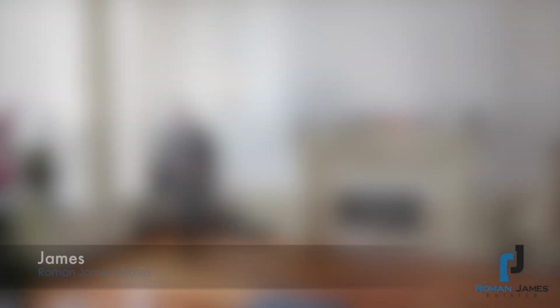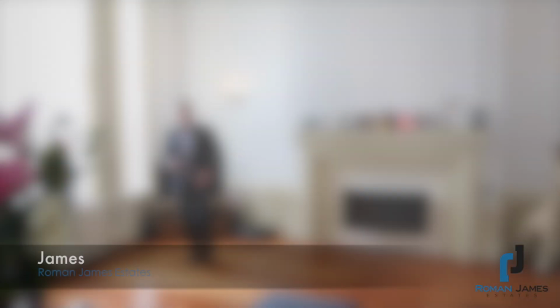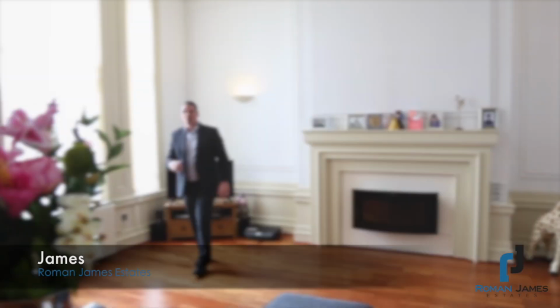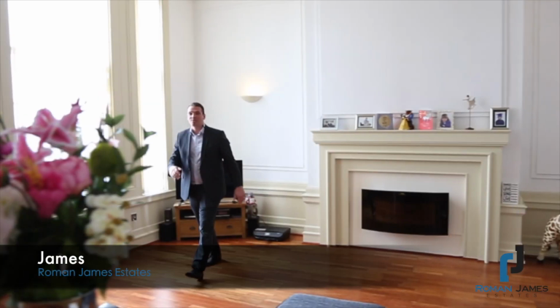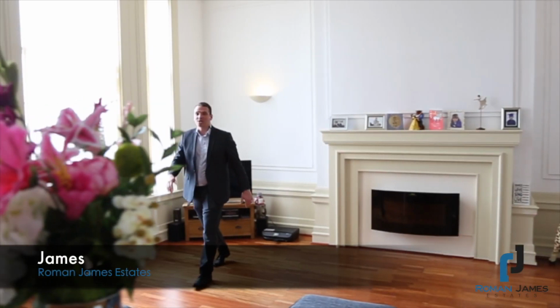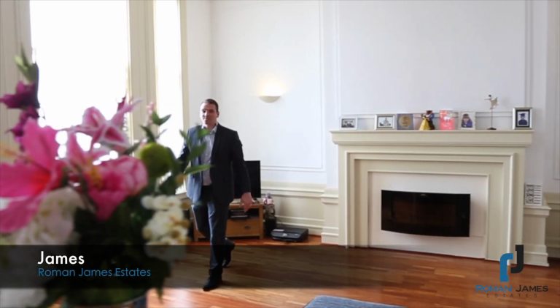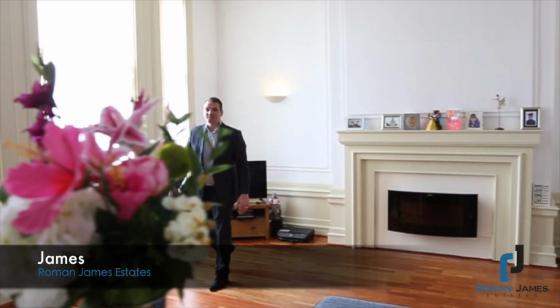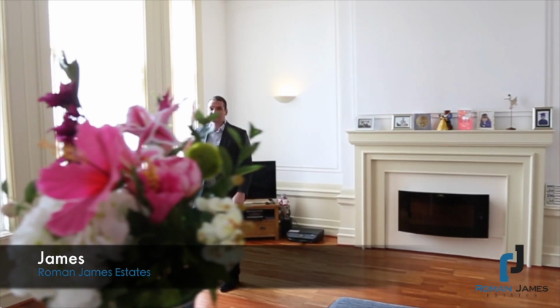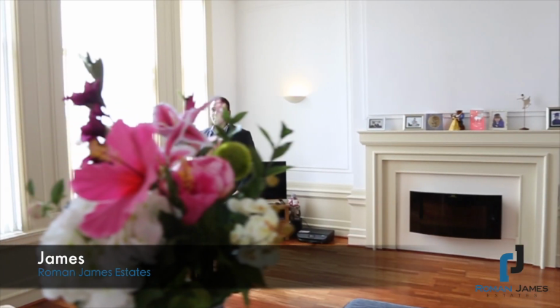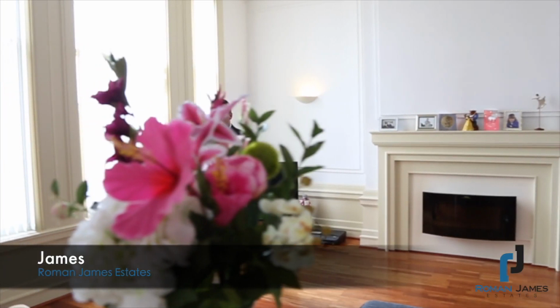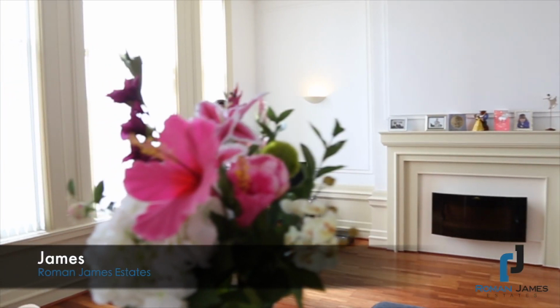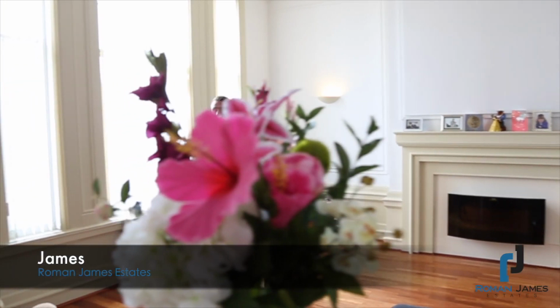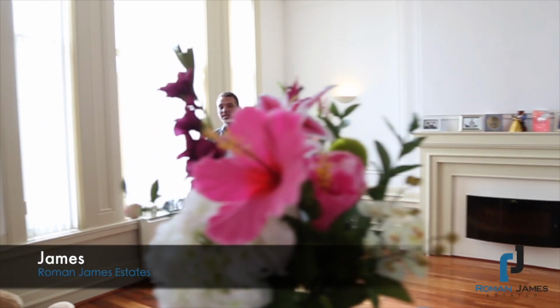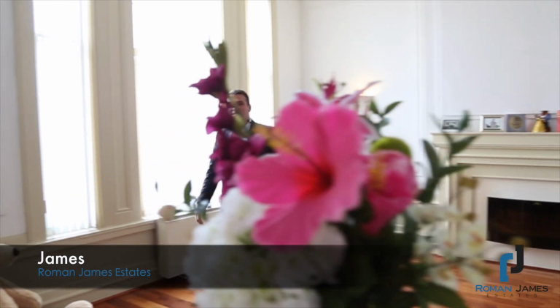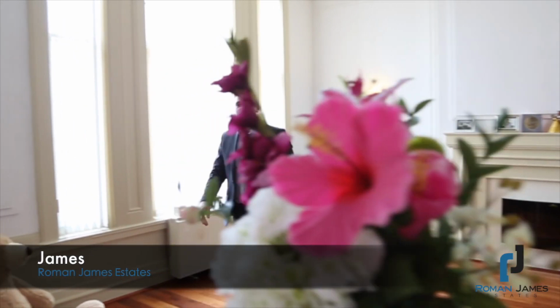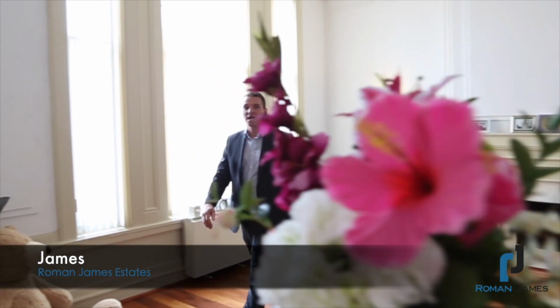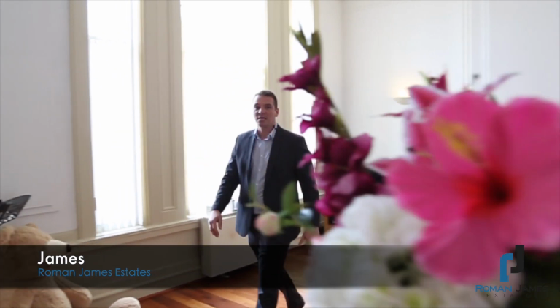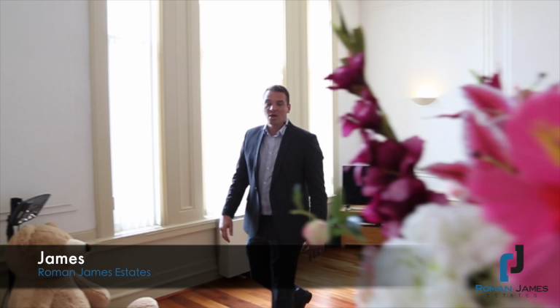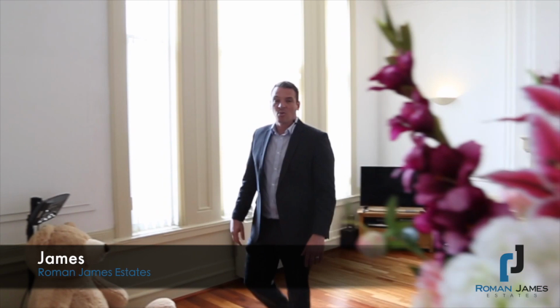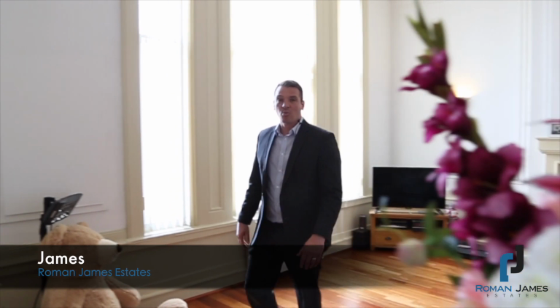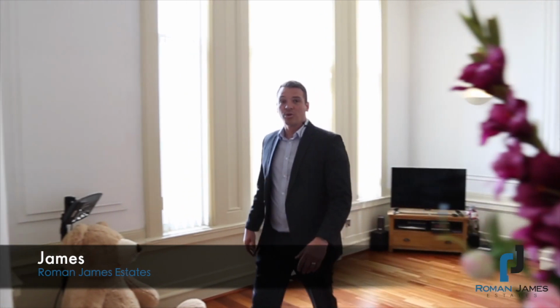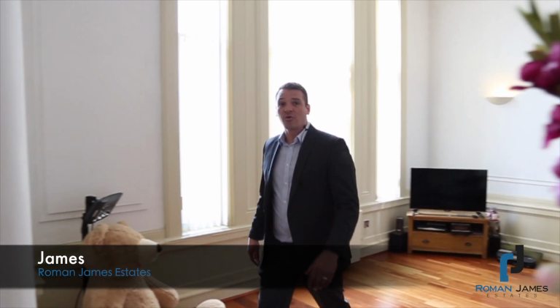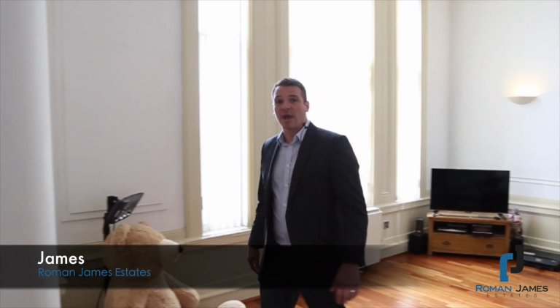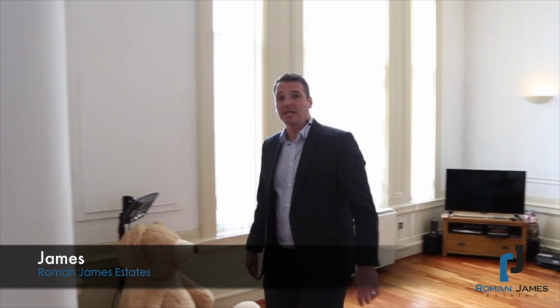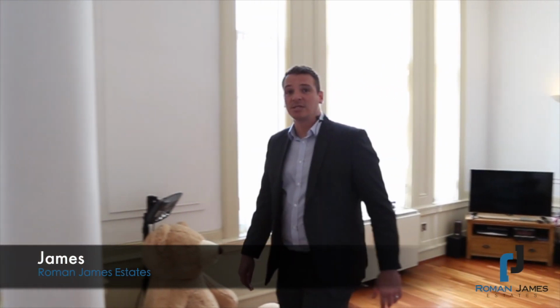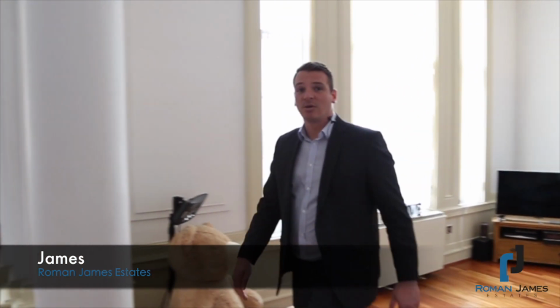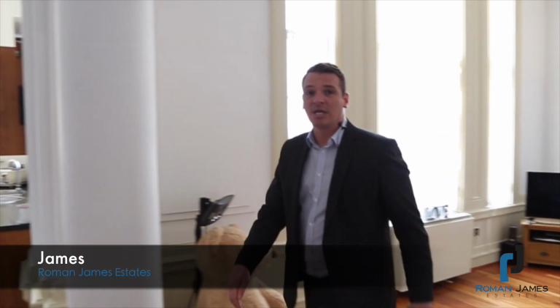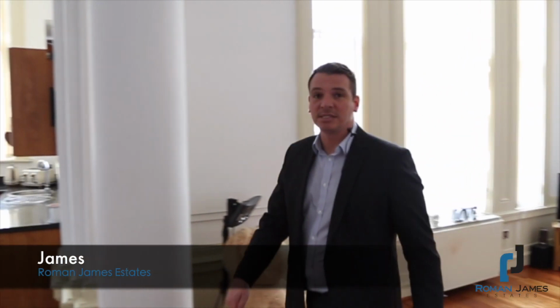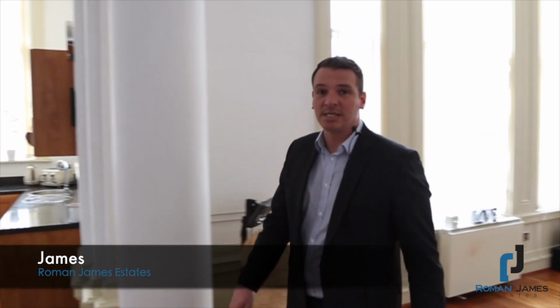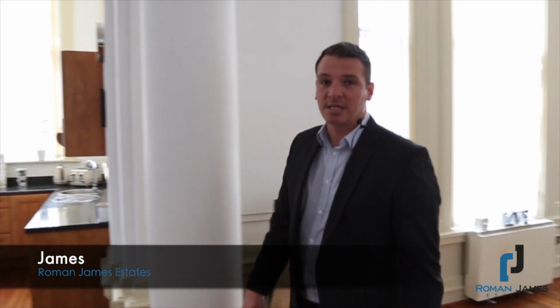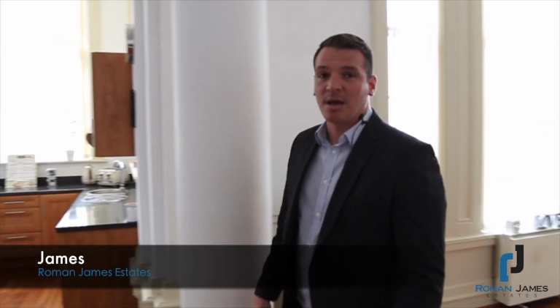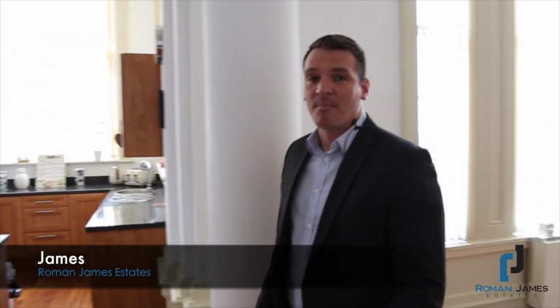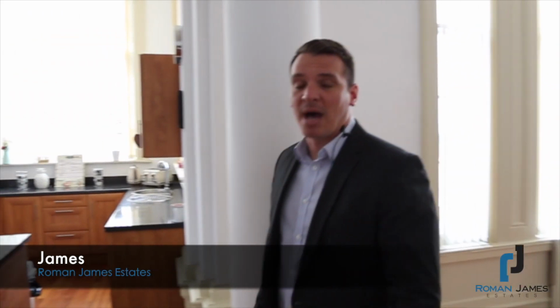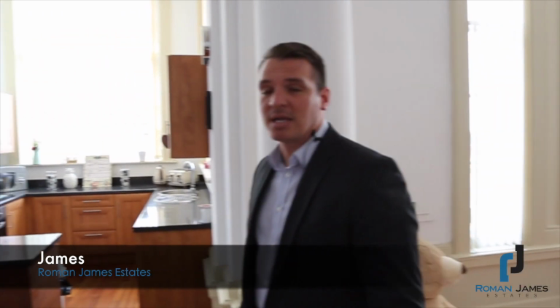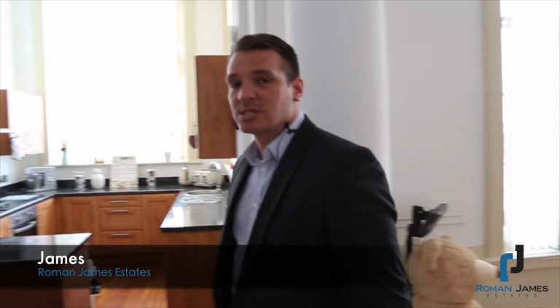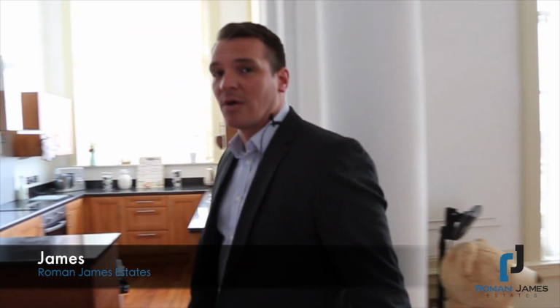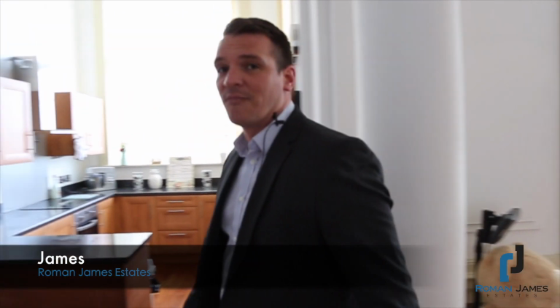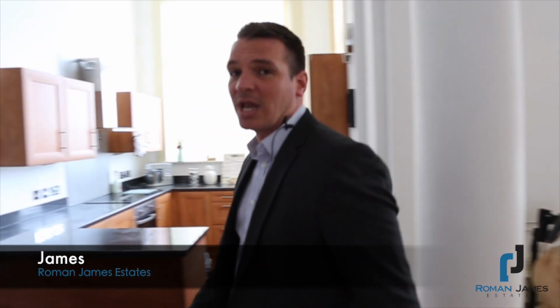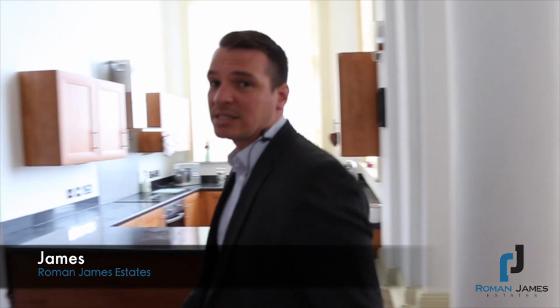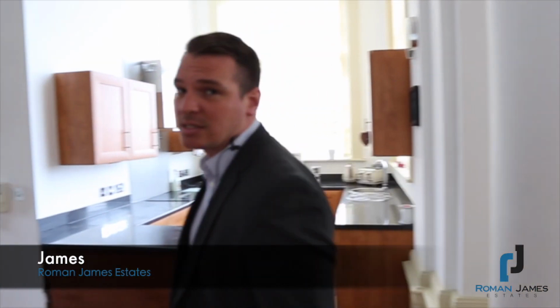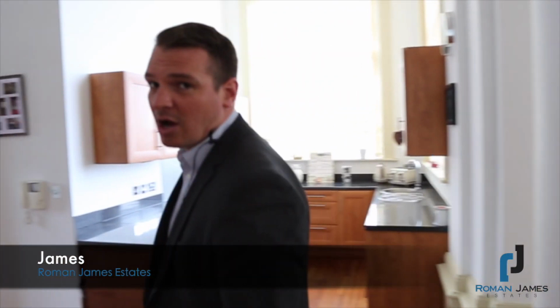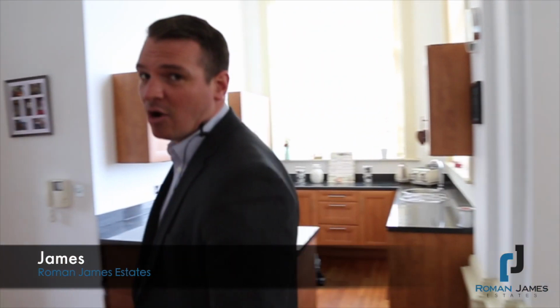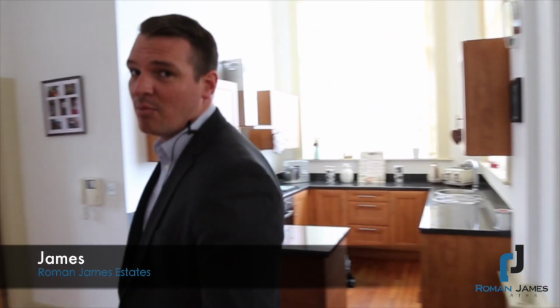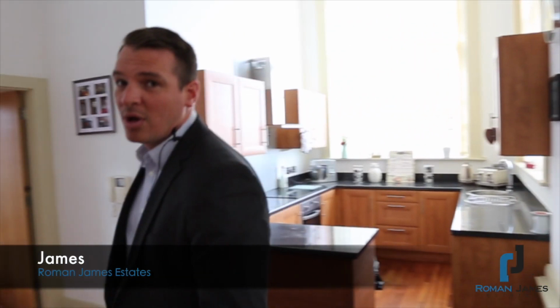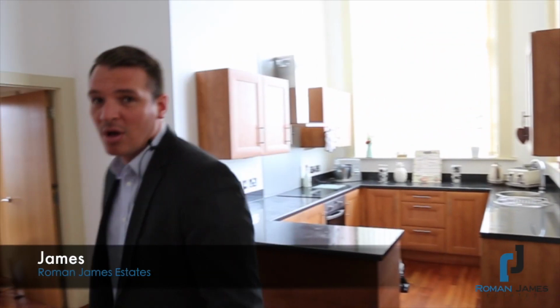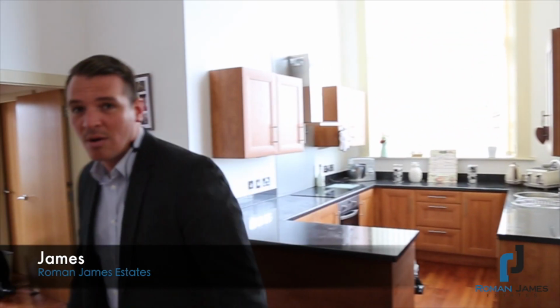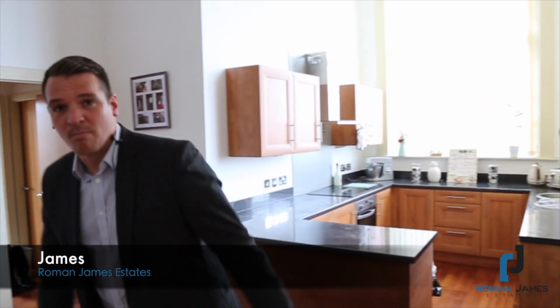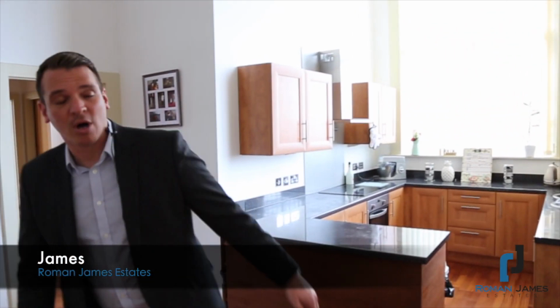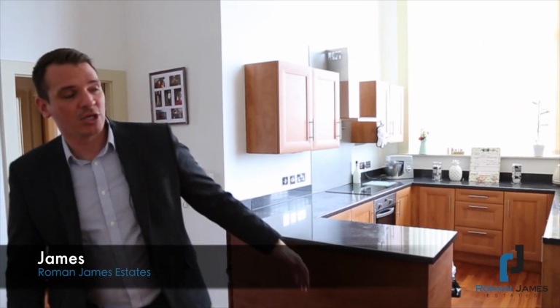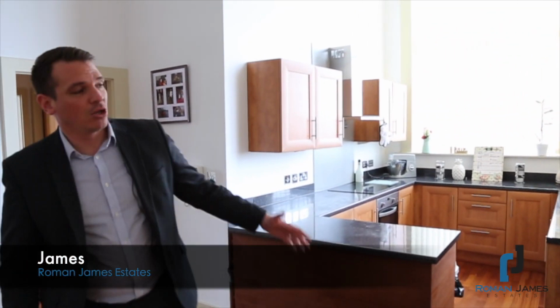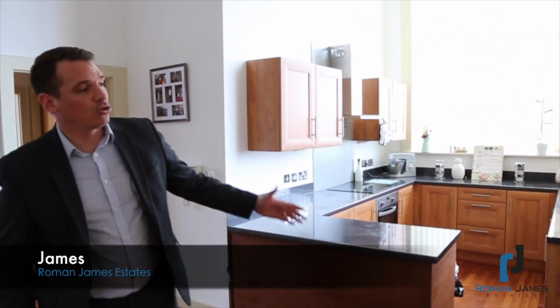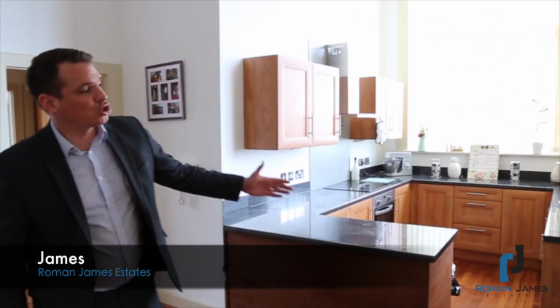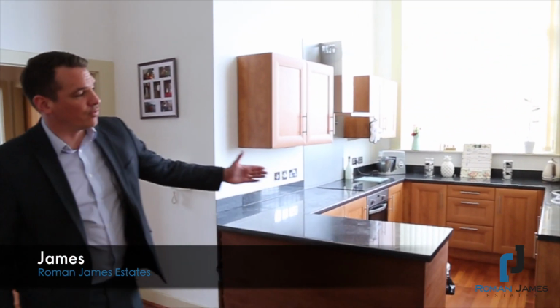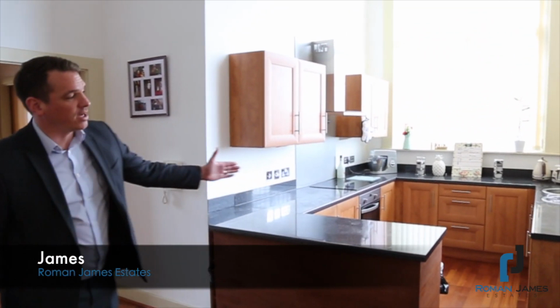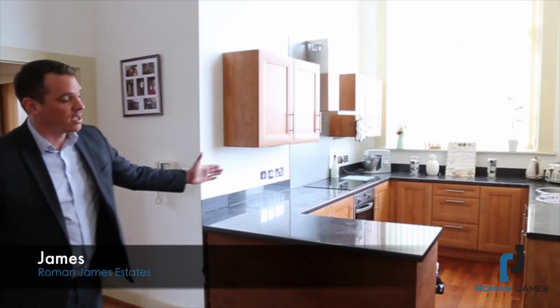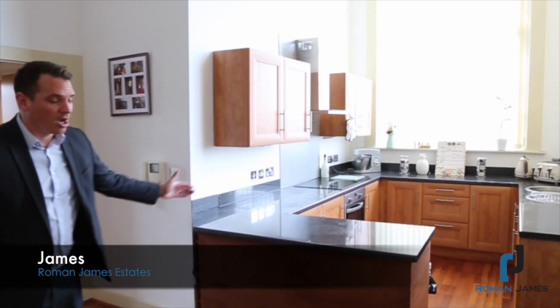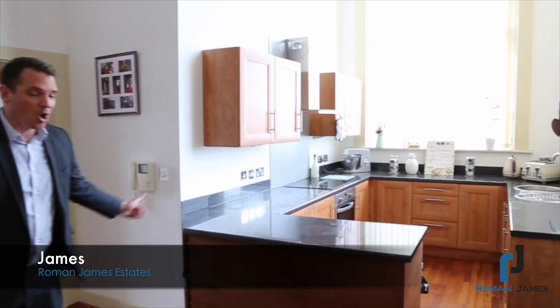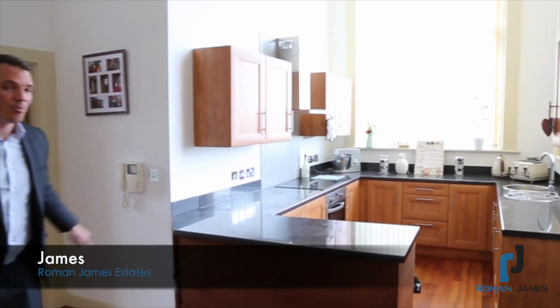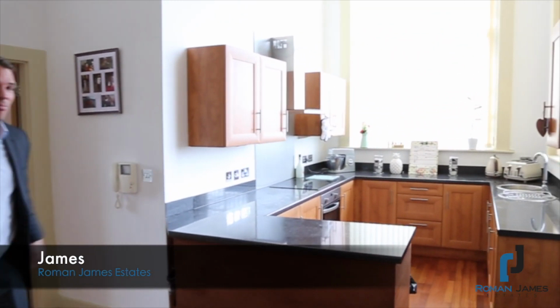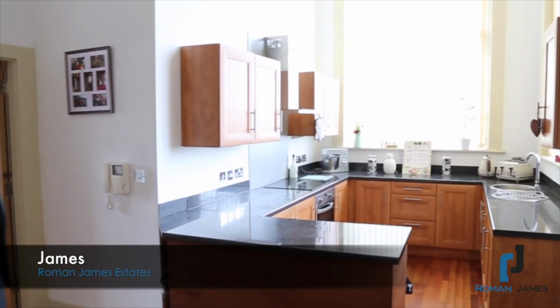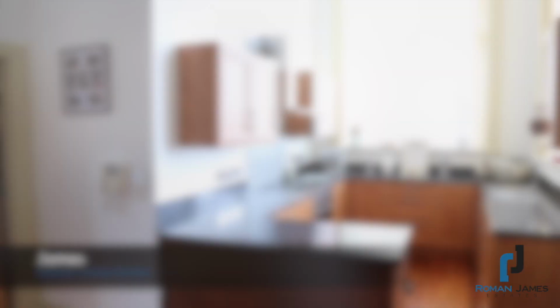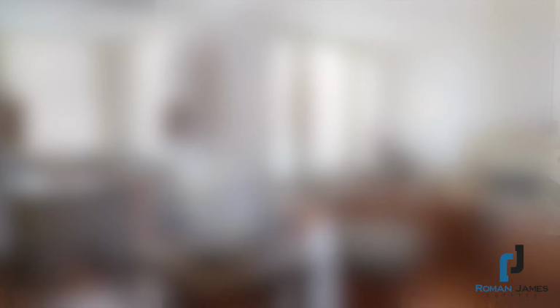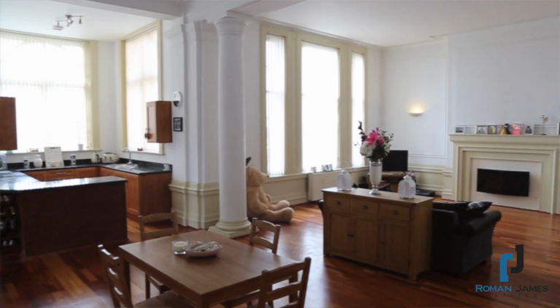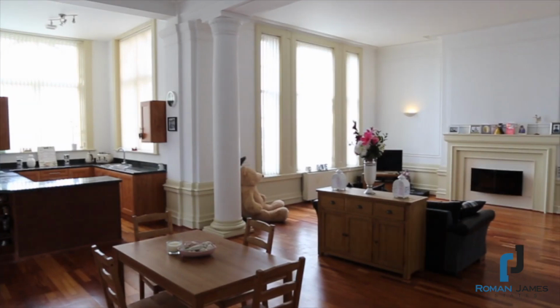James from Roman James Estates, and today we're at the Grade 2 Listed Miner's Convalescent Home — Modern Luxury Open Plan Living.